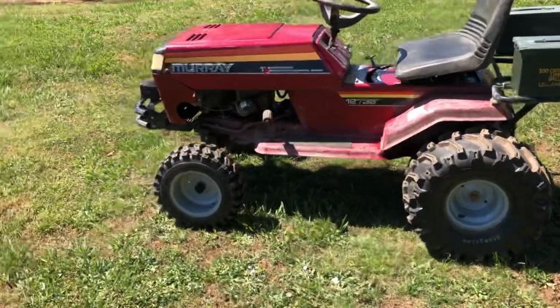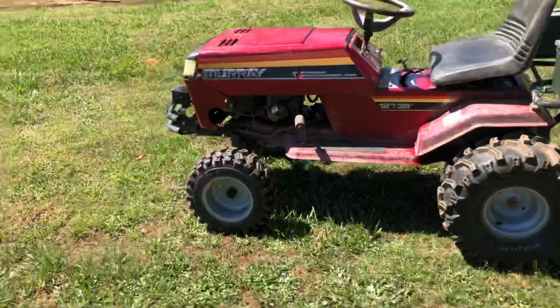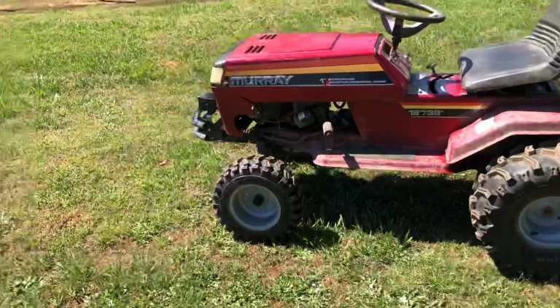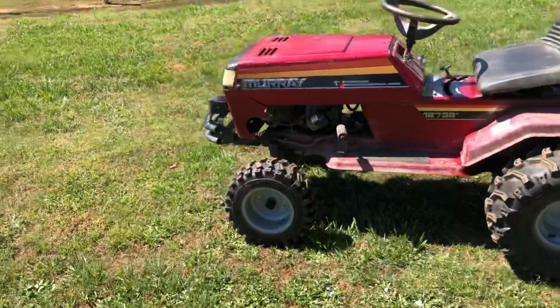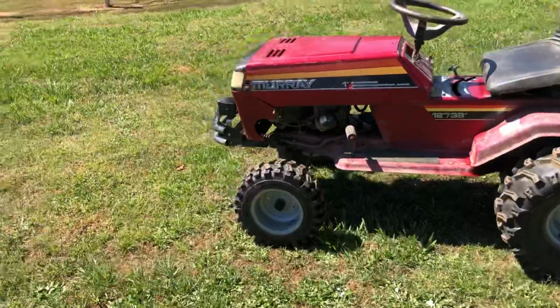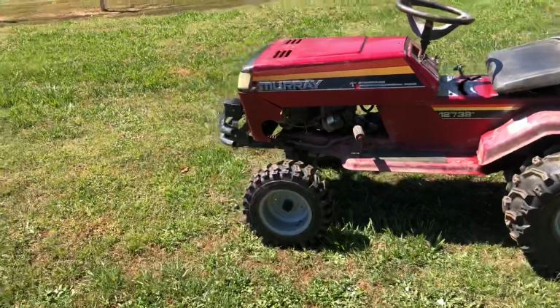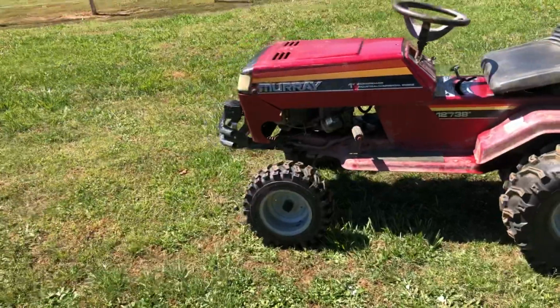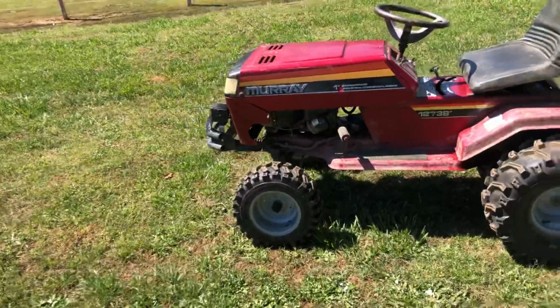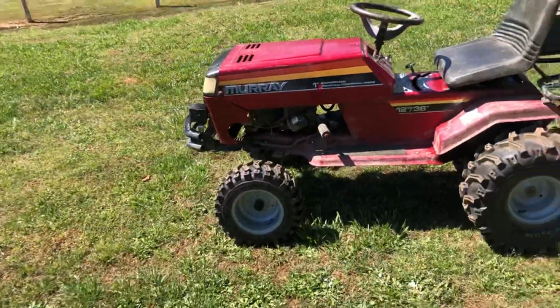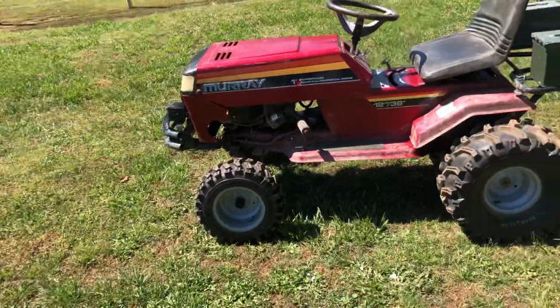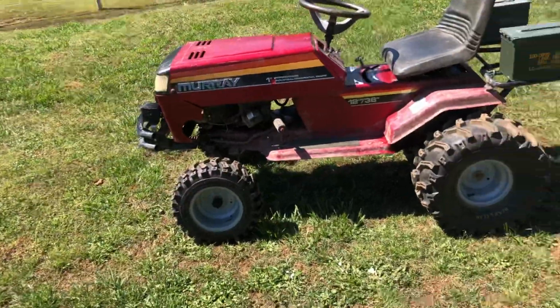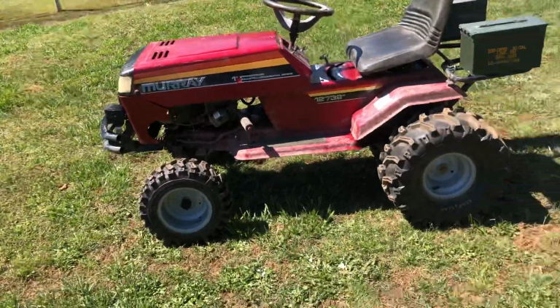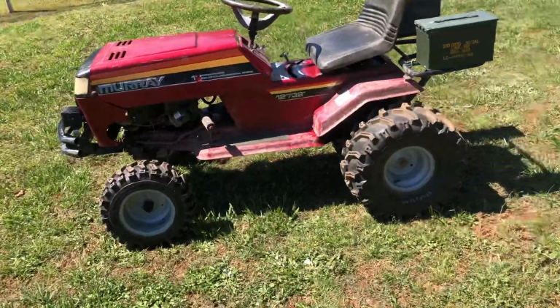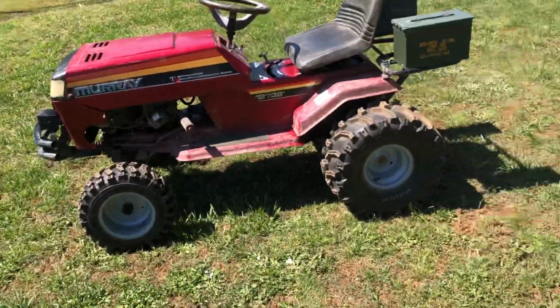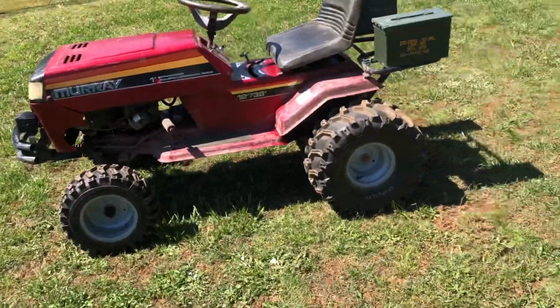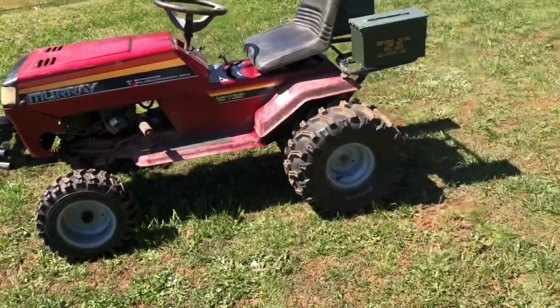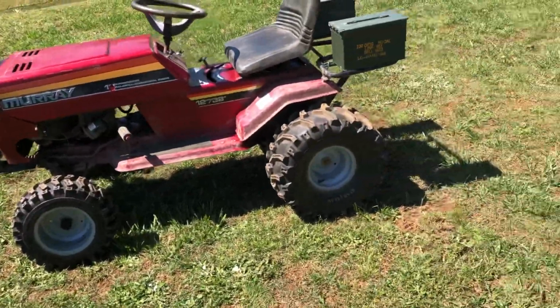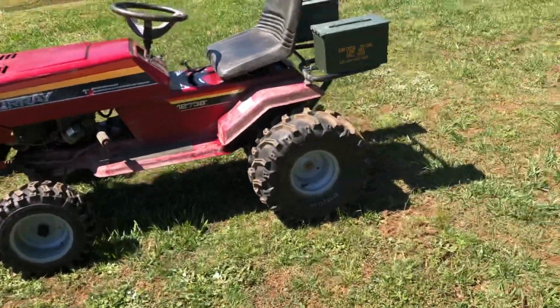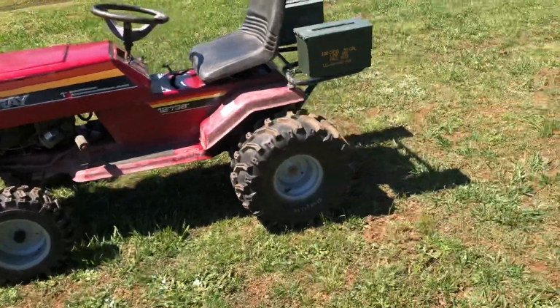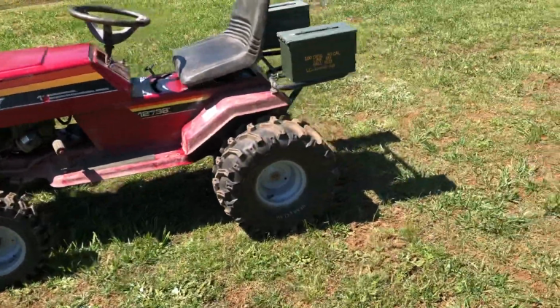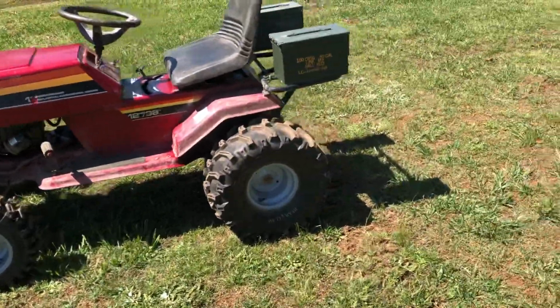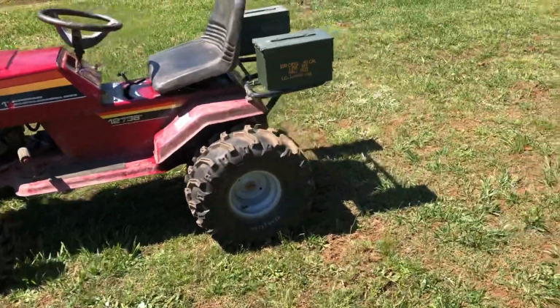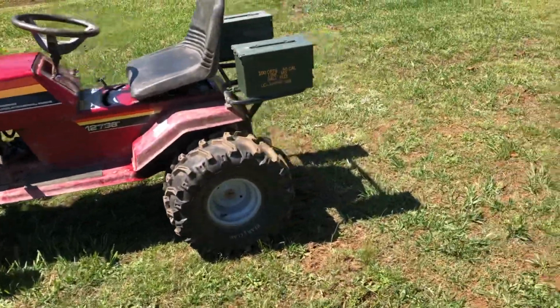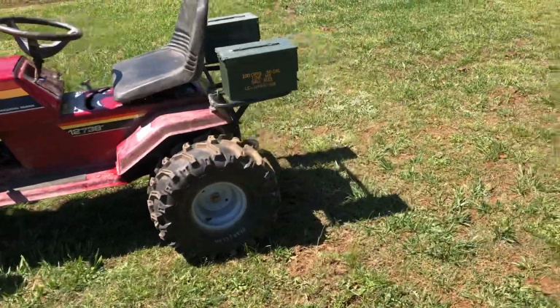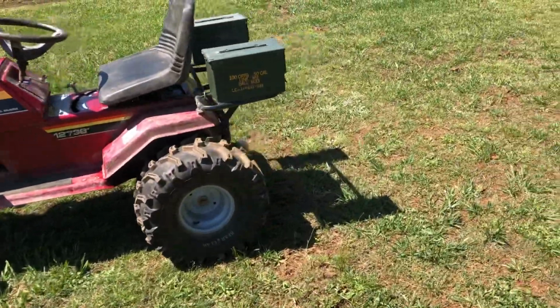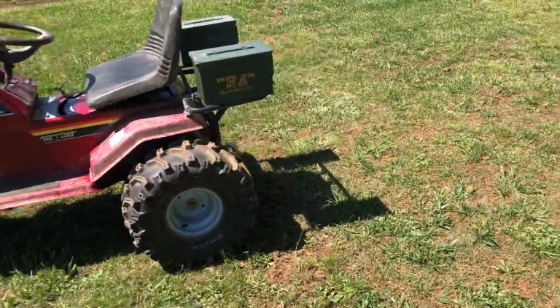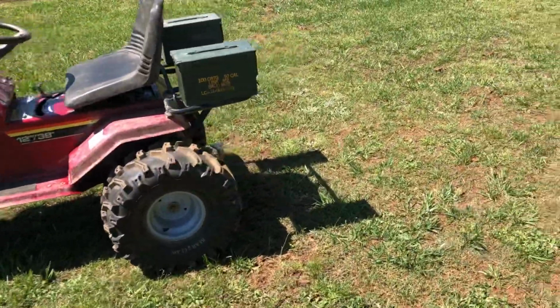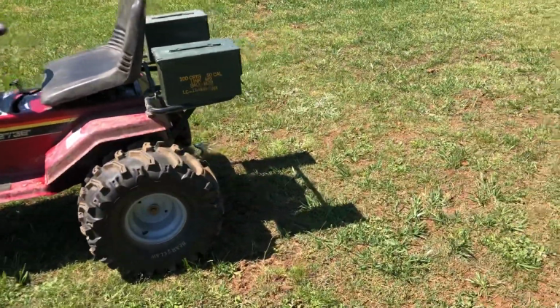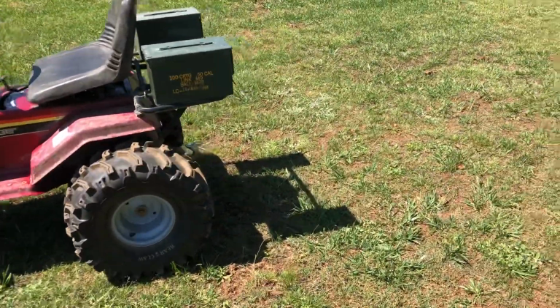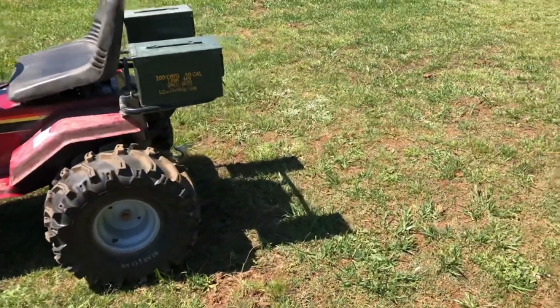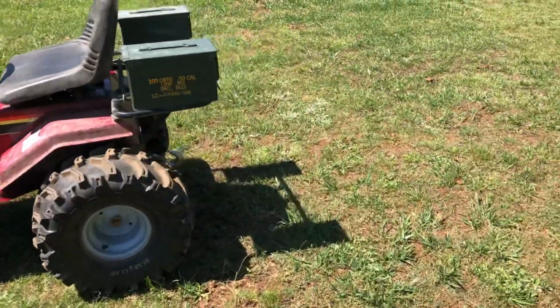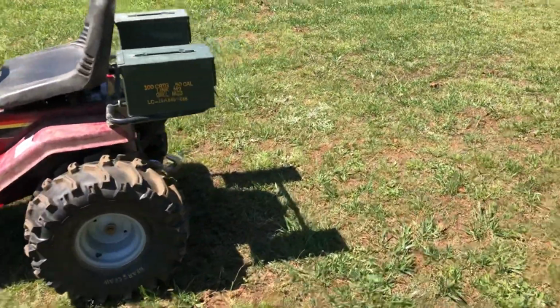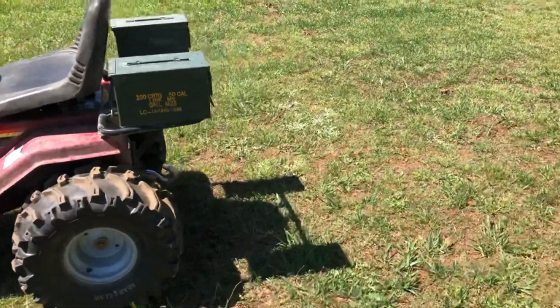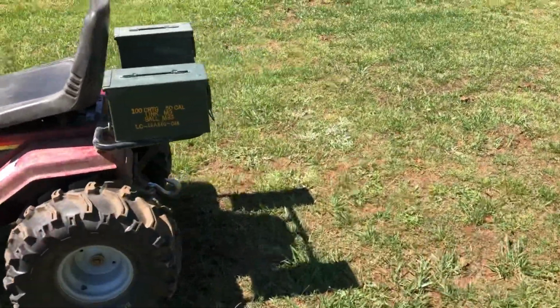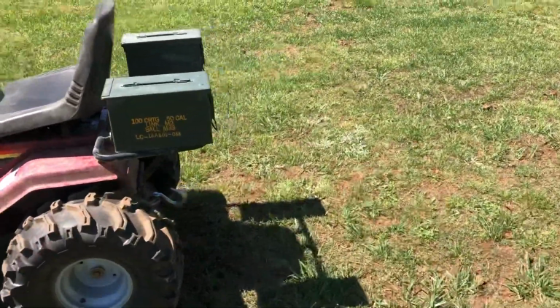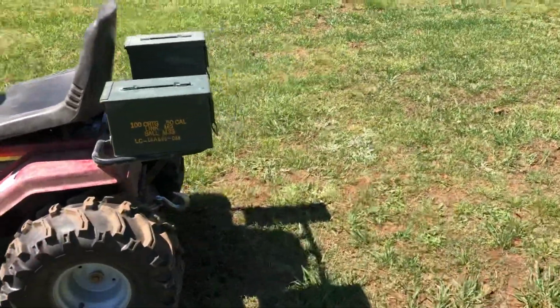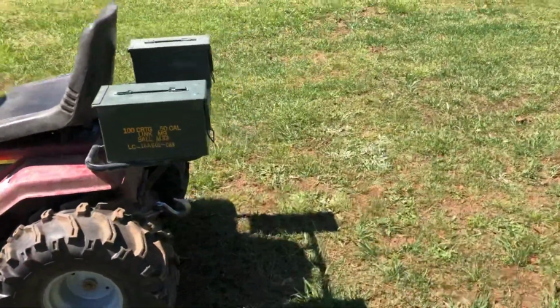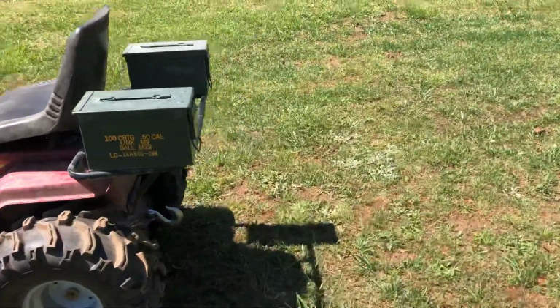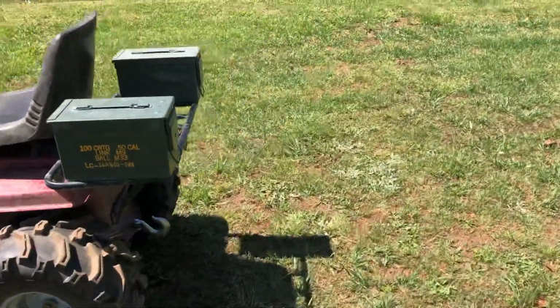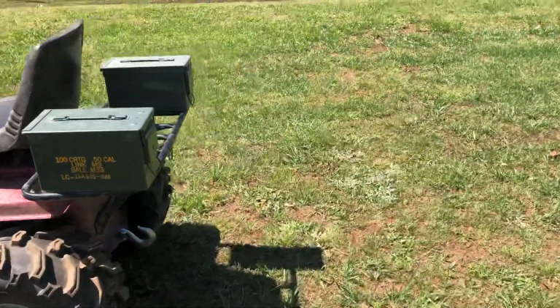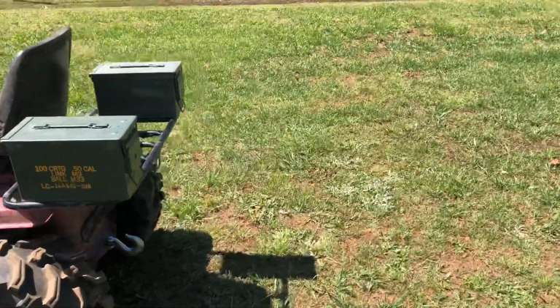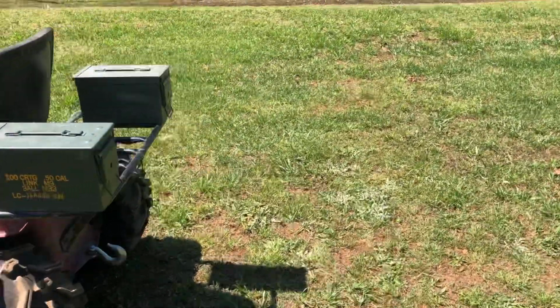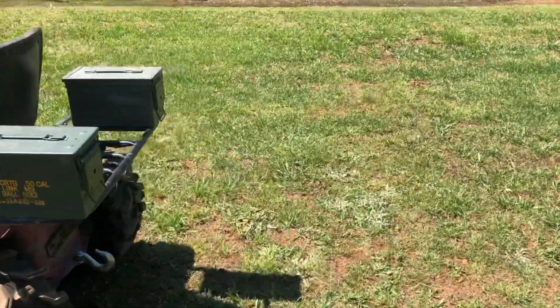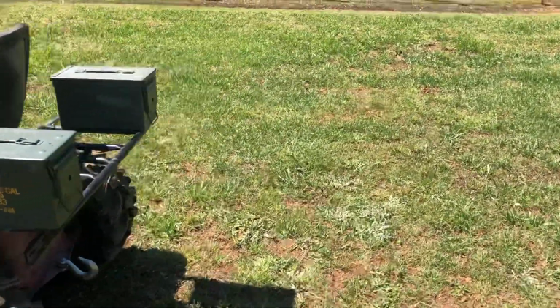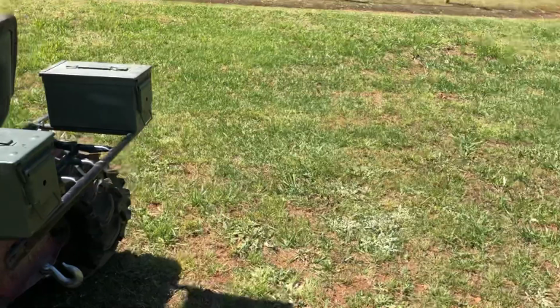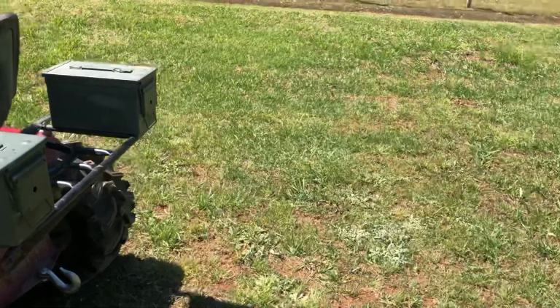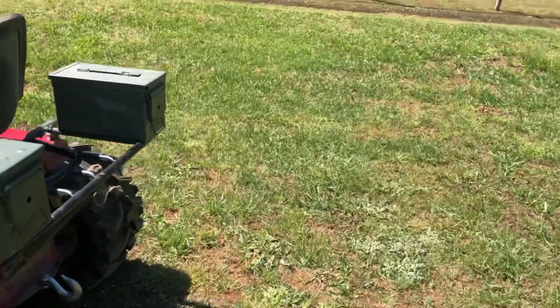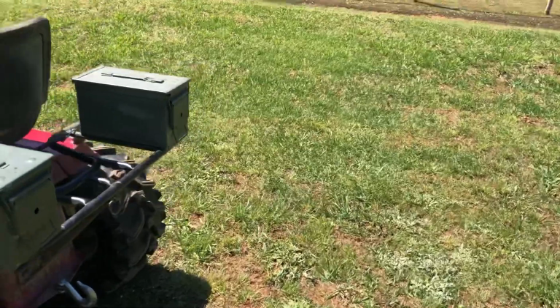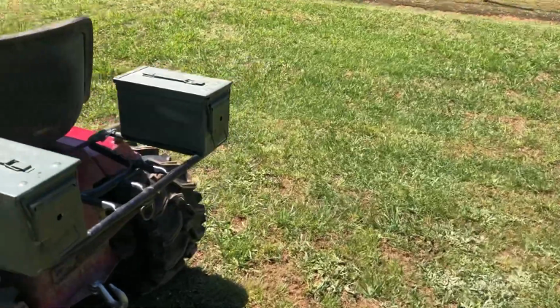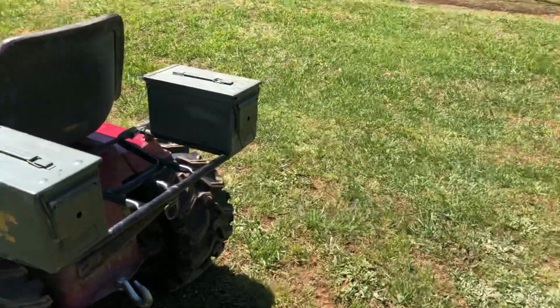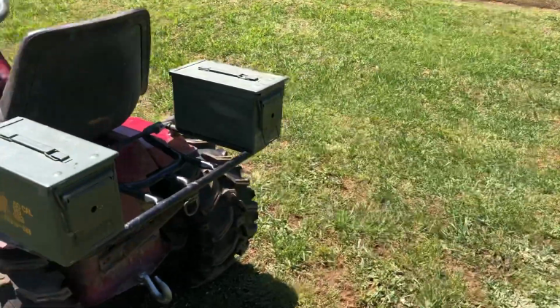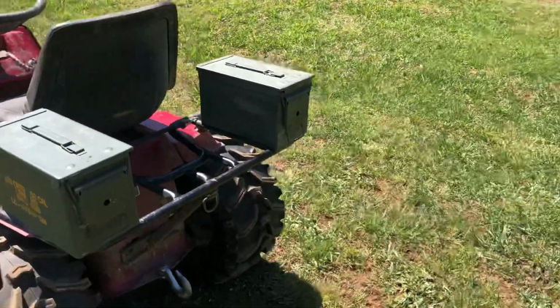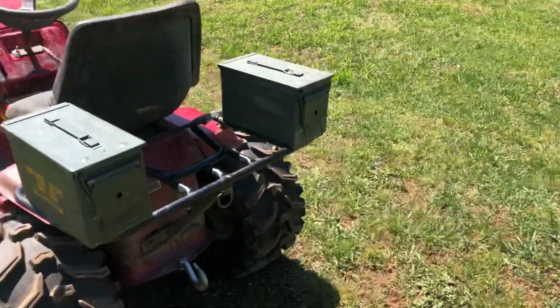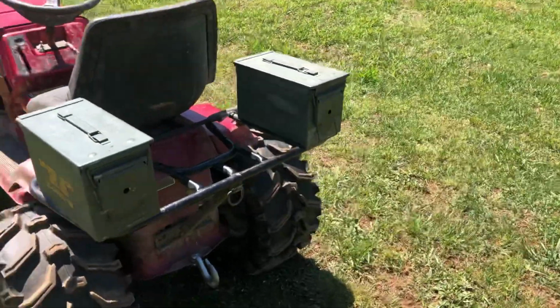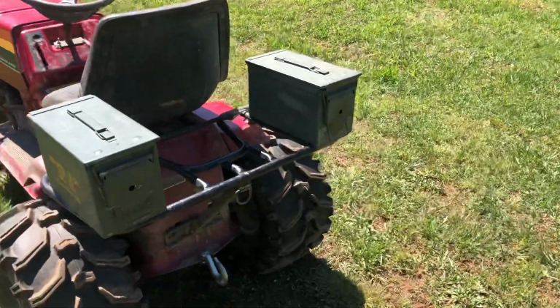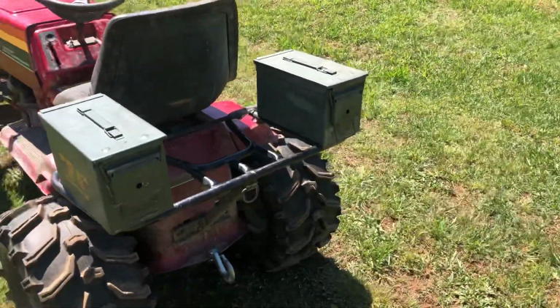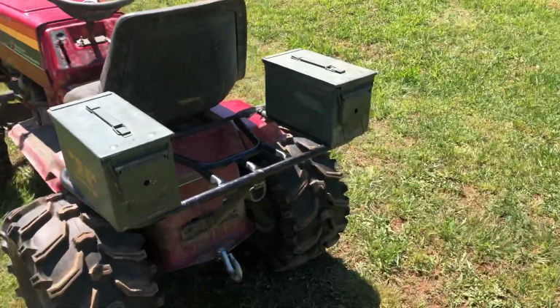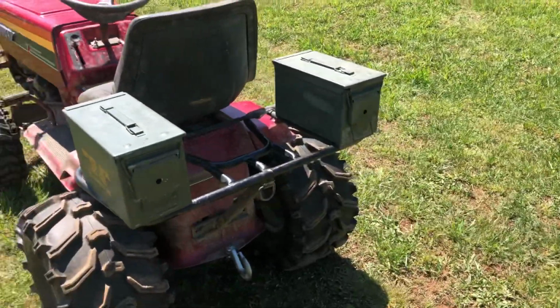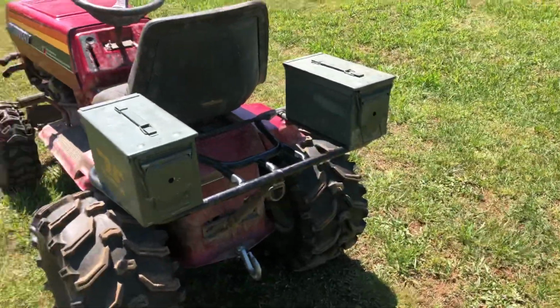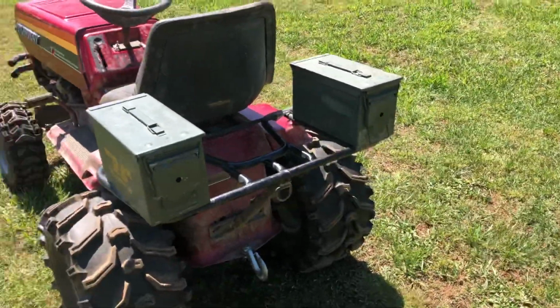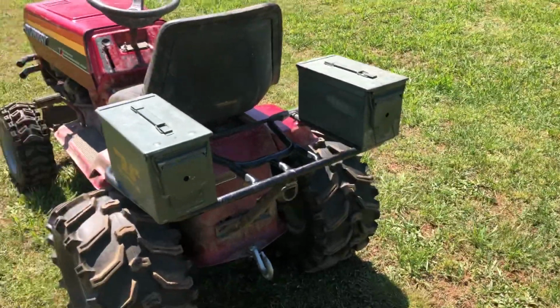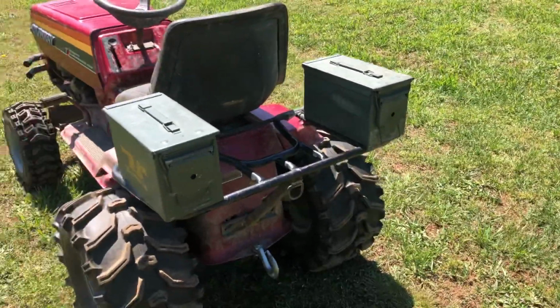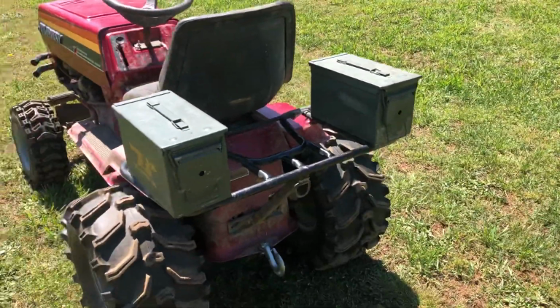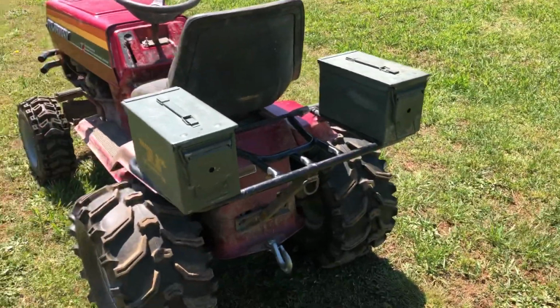I did not build this whole thing — I got it on trade. But since I've had it I've added the LEDs, locked the rear end, and redid the rear rack a little bit to my liking.